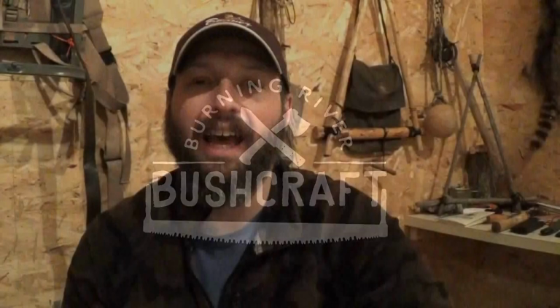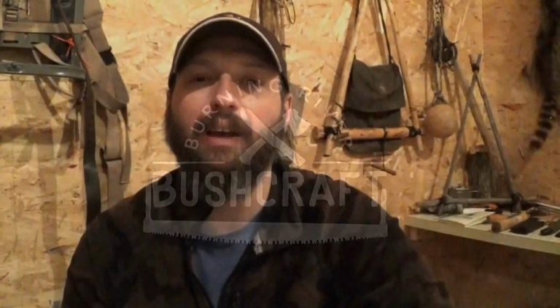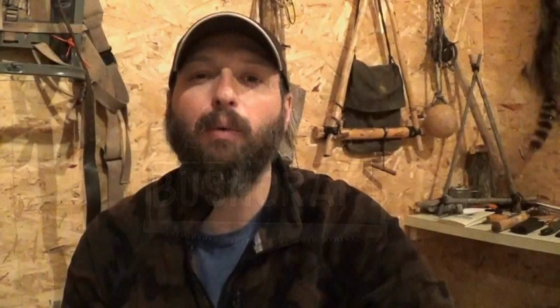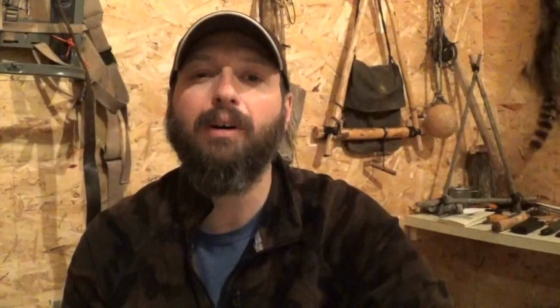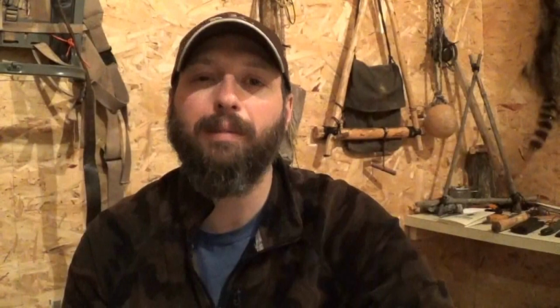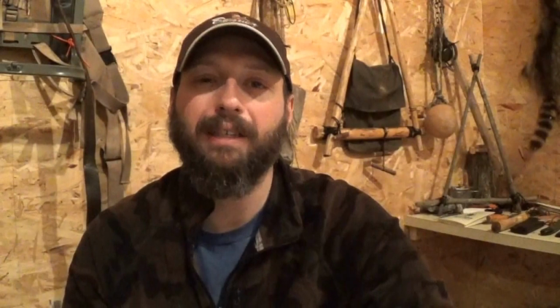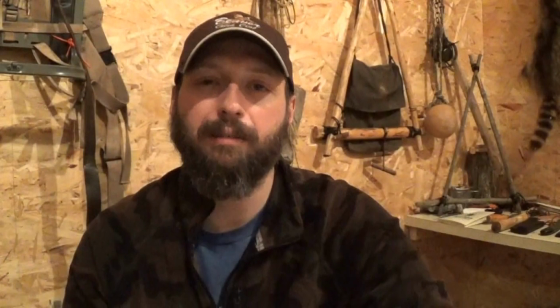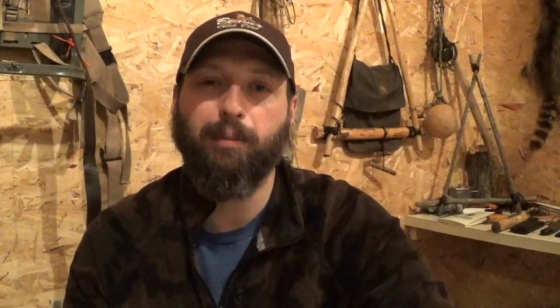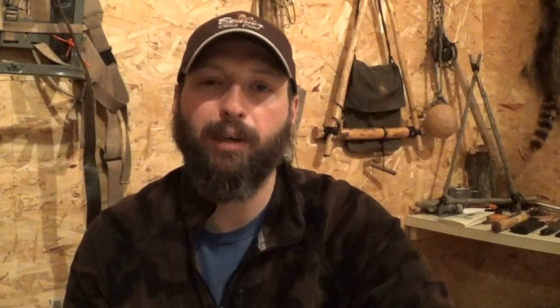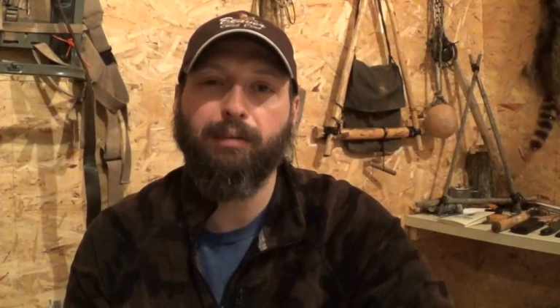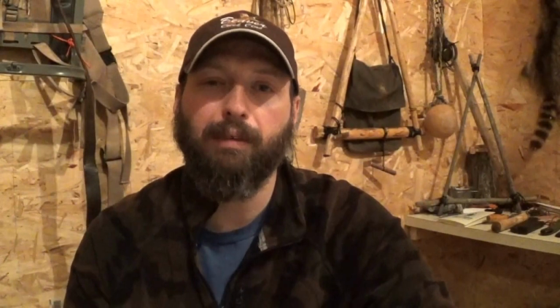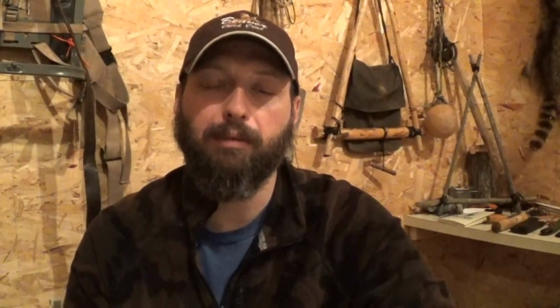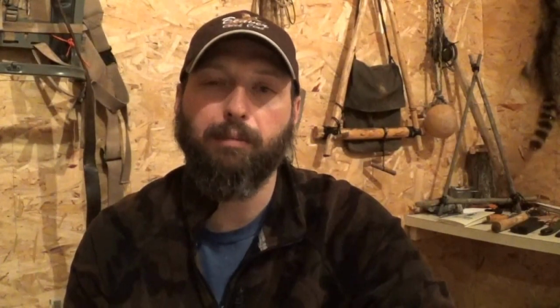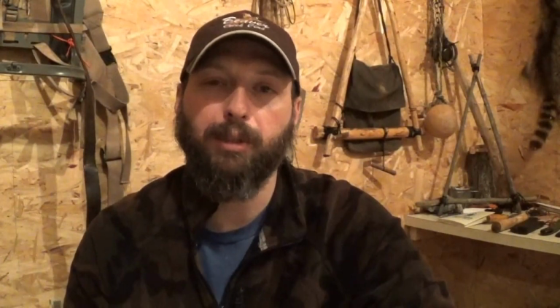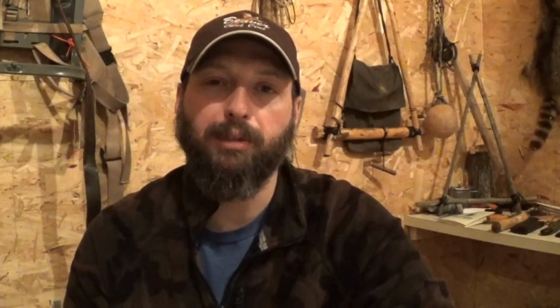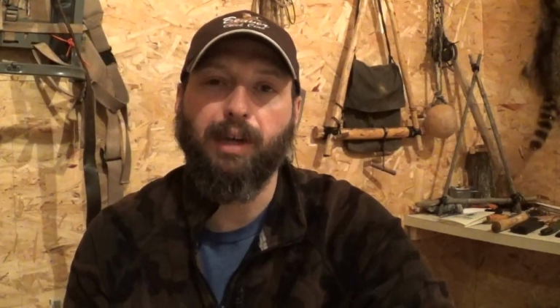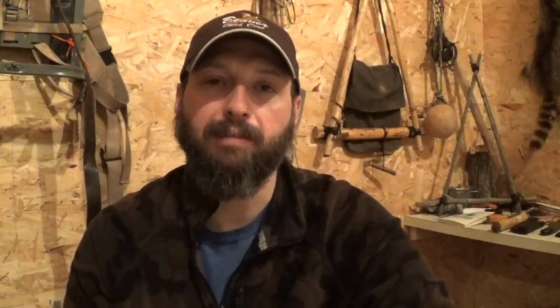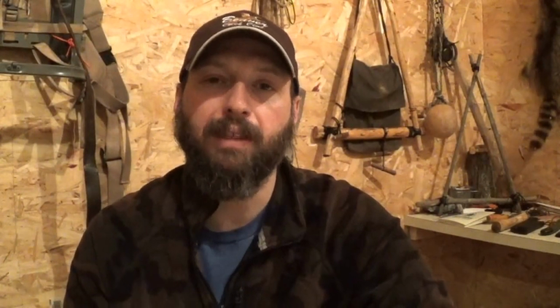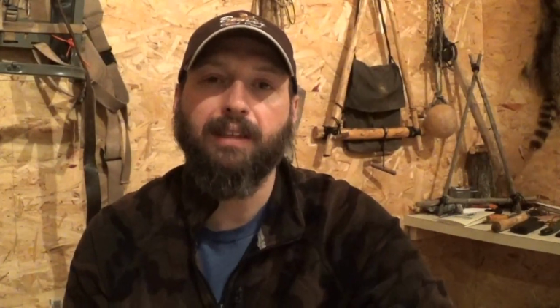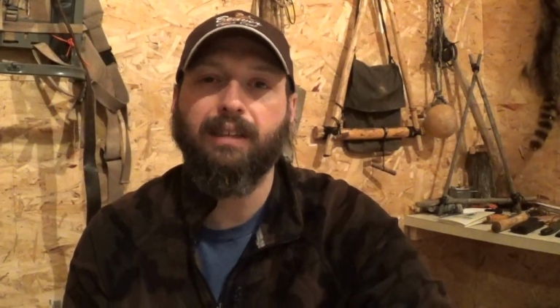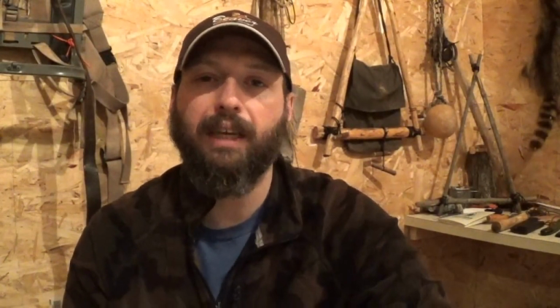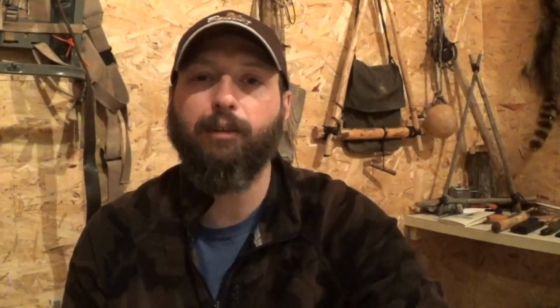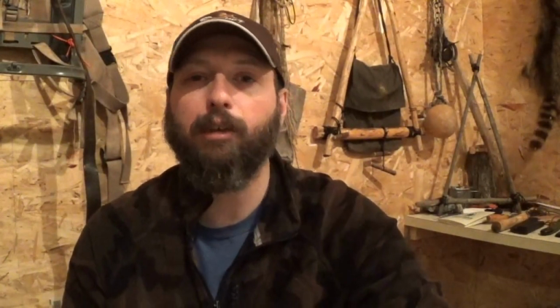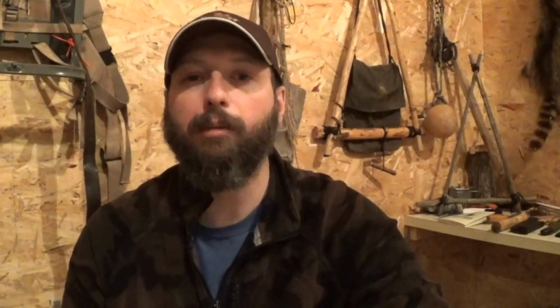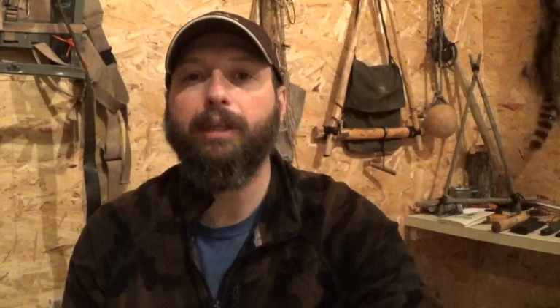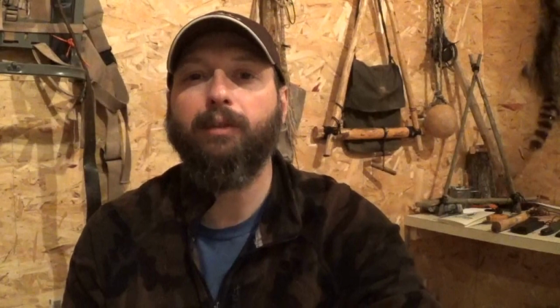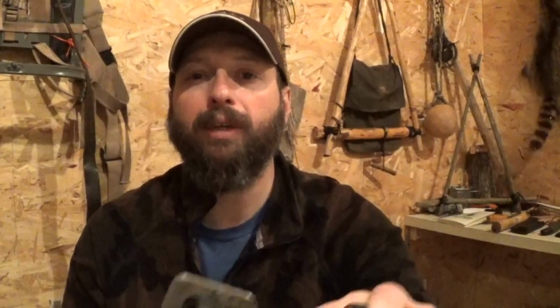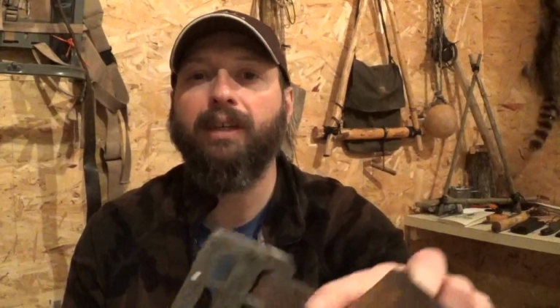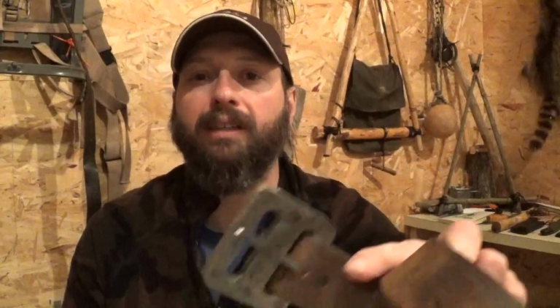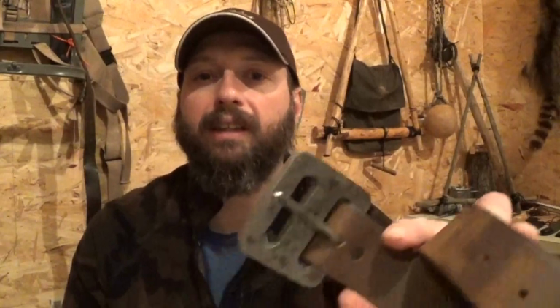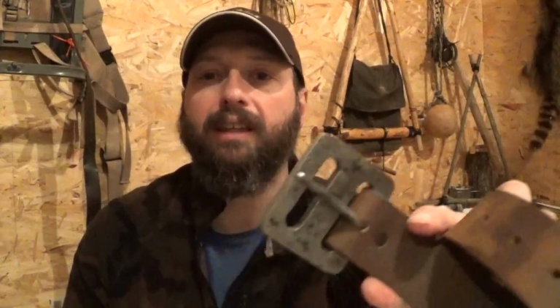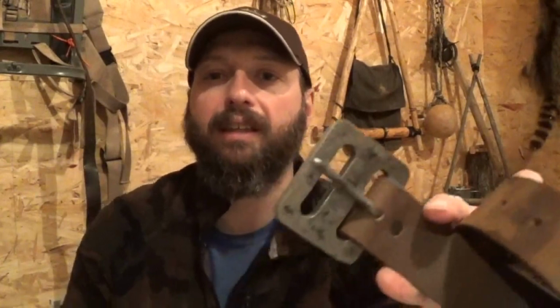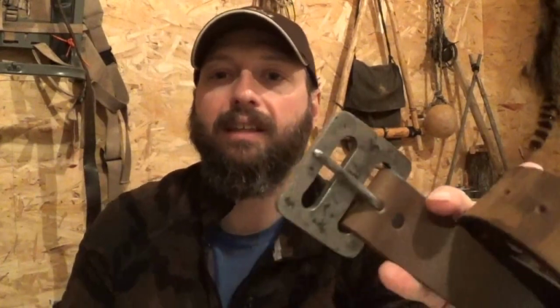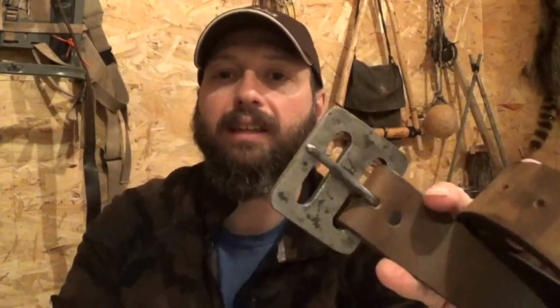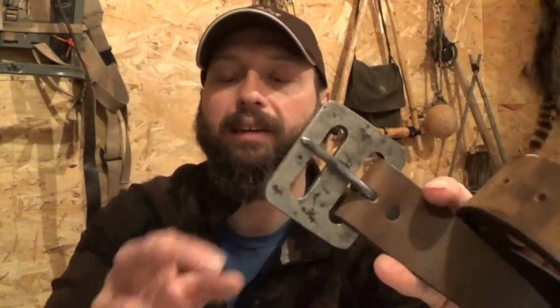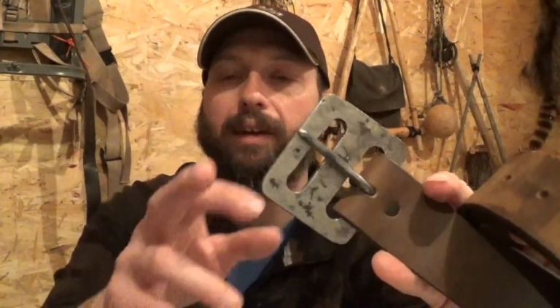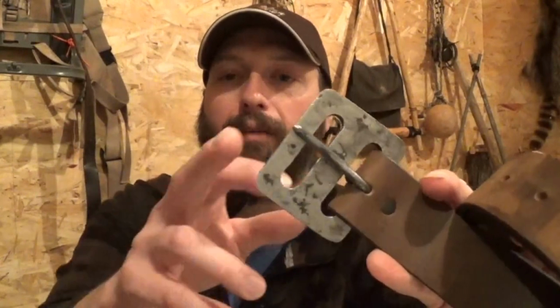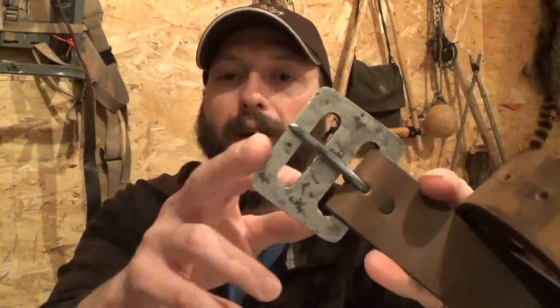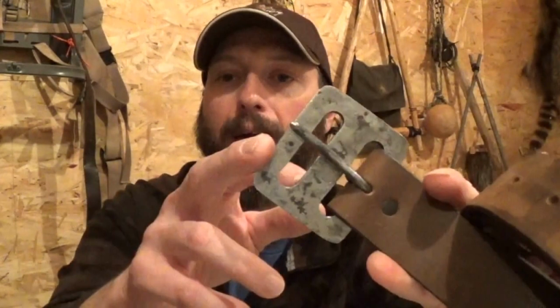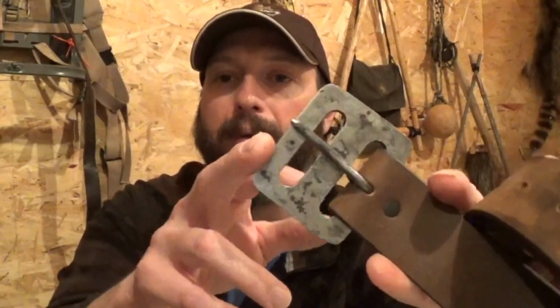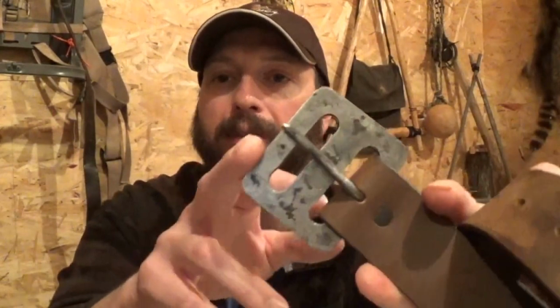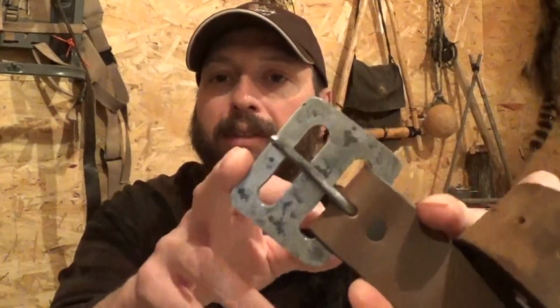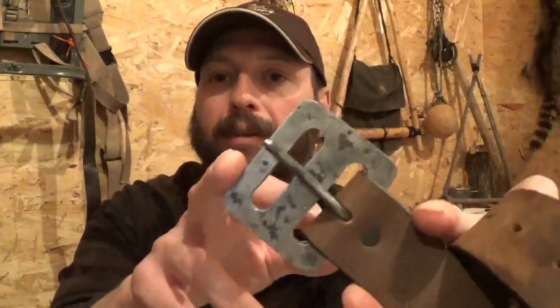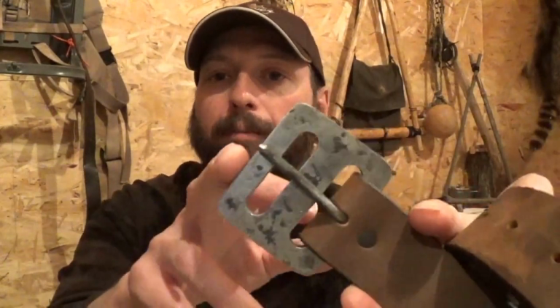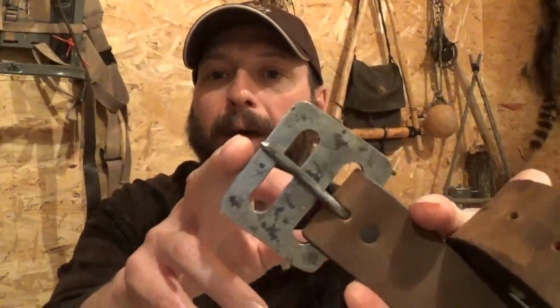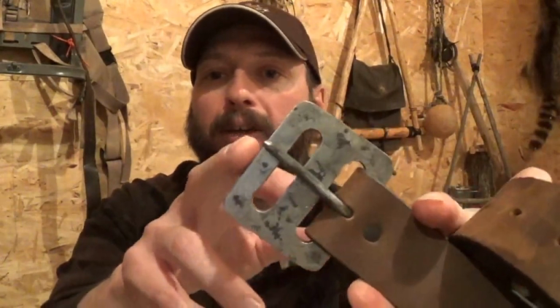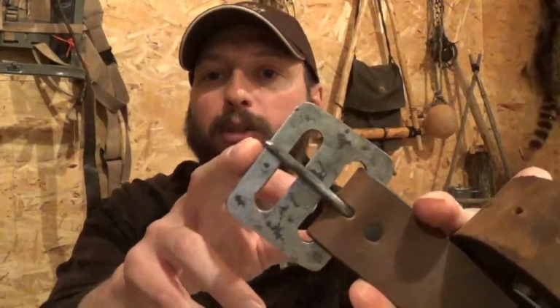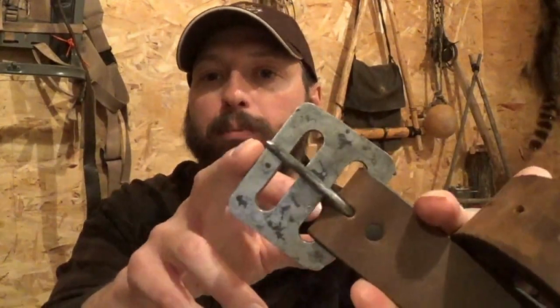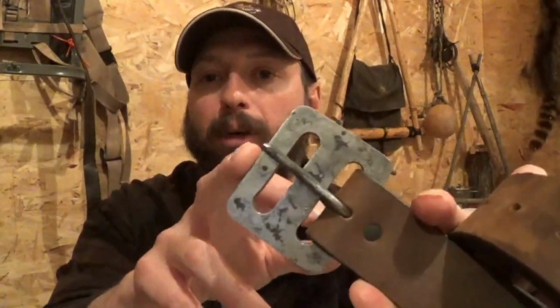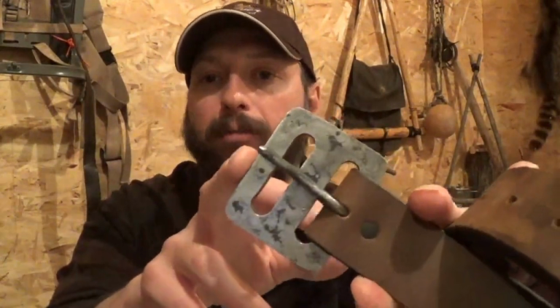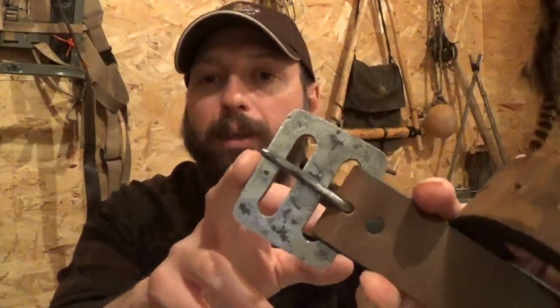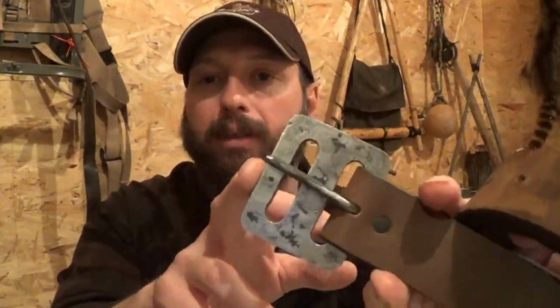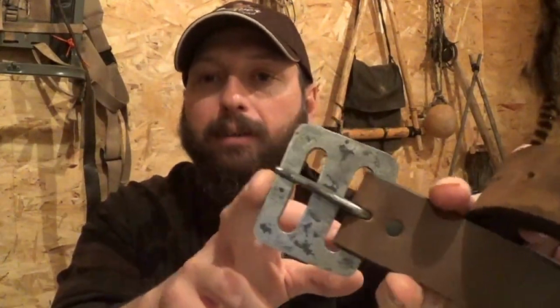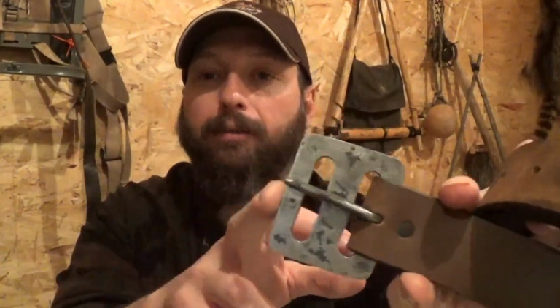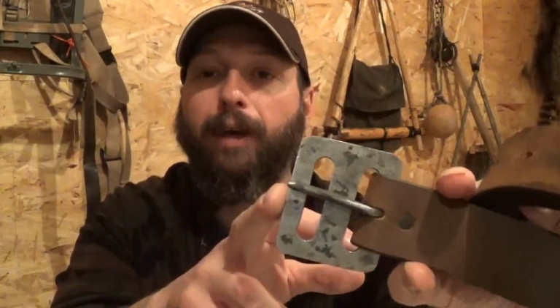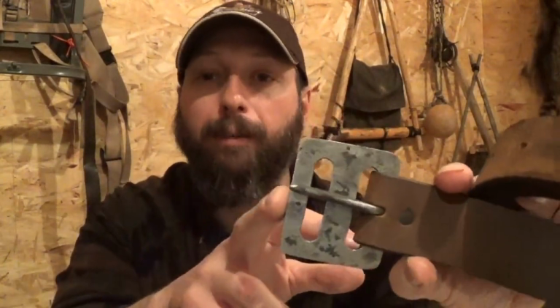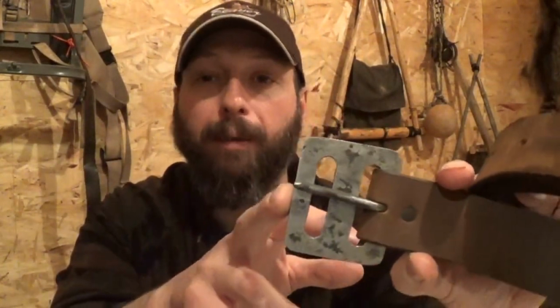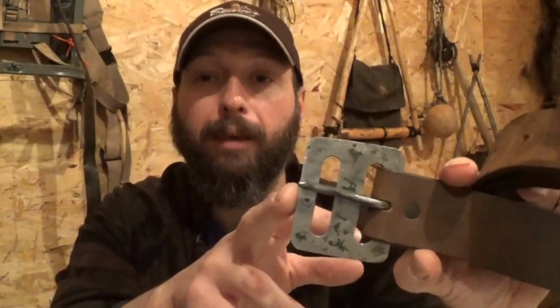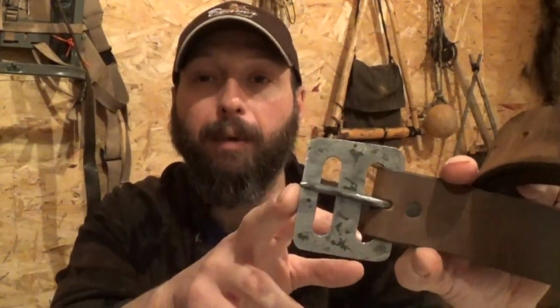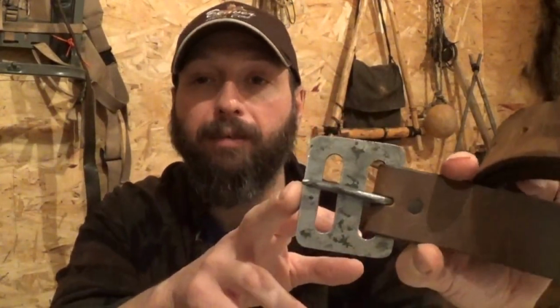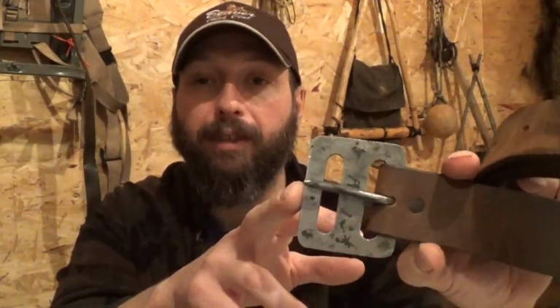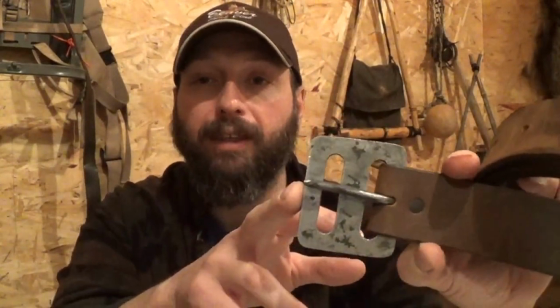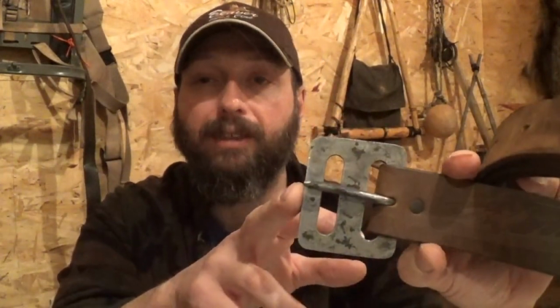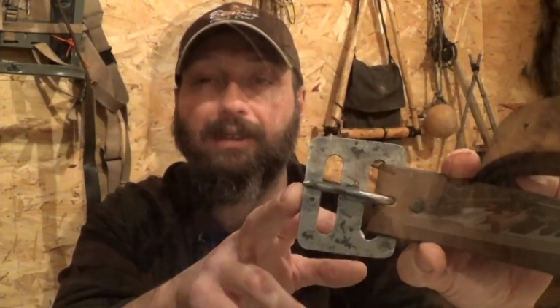Welcome back to Burning River Bushcraft. Today we're going to be doing the Larry Roberts Mouse Belt Buckle Fat Man Modification.